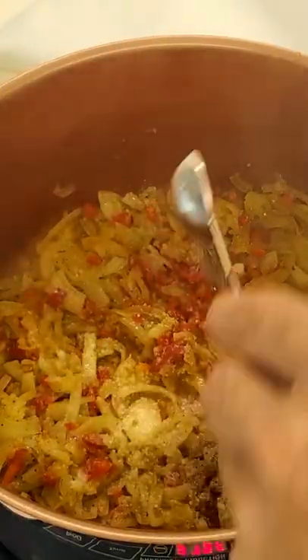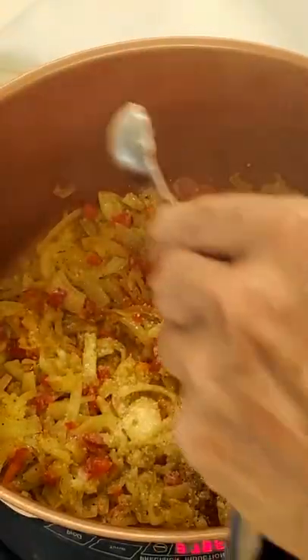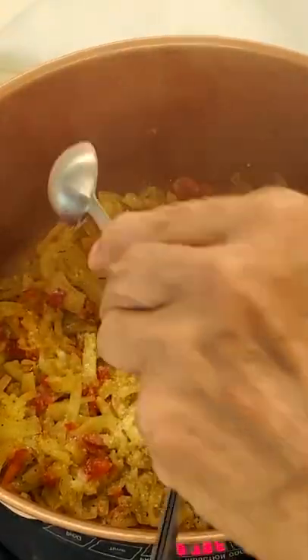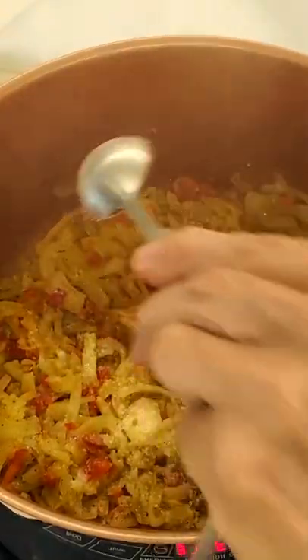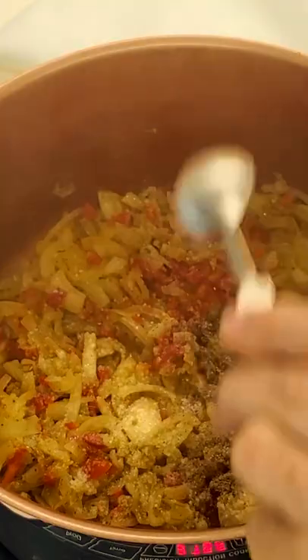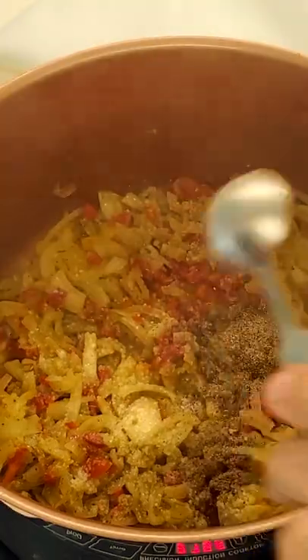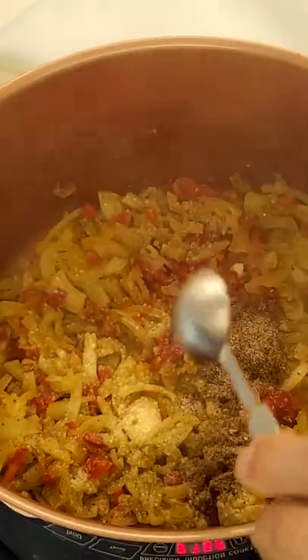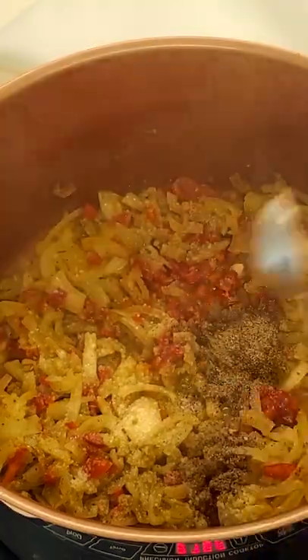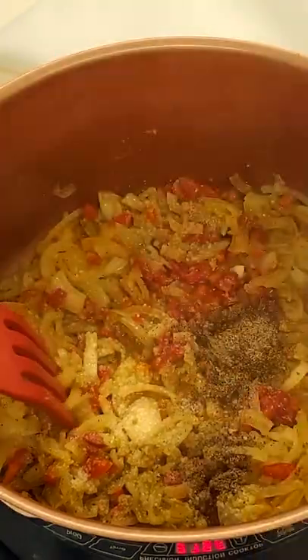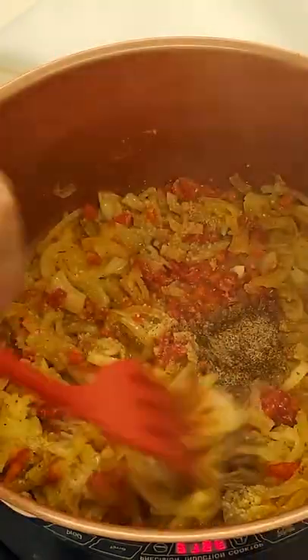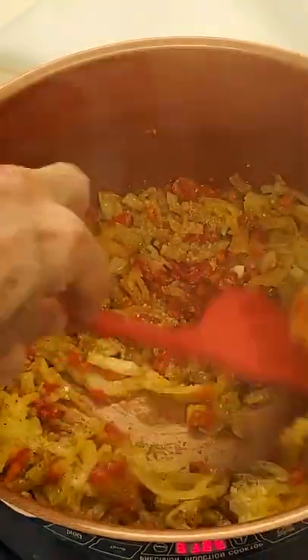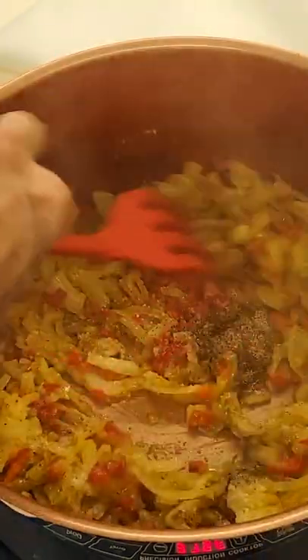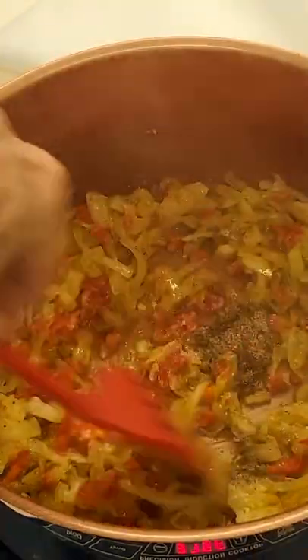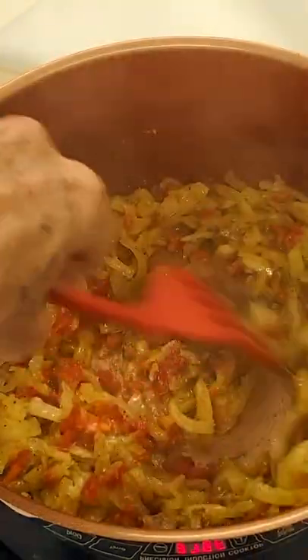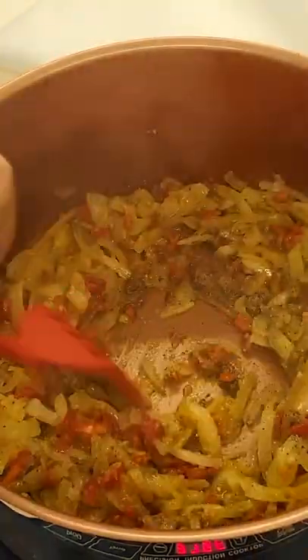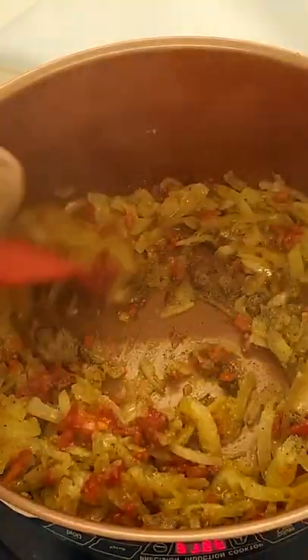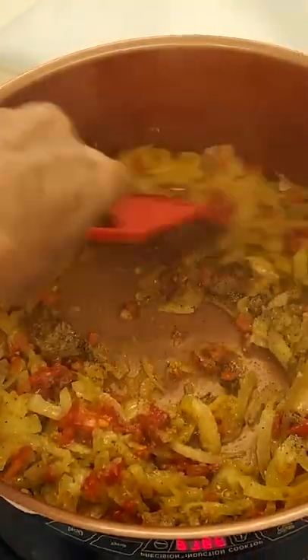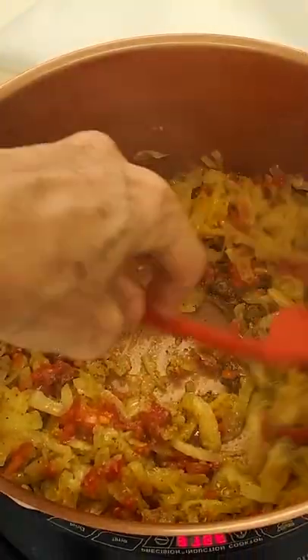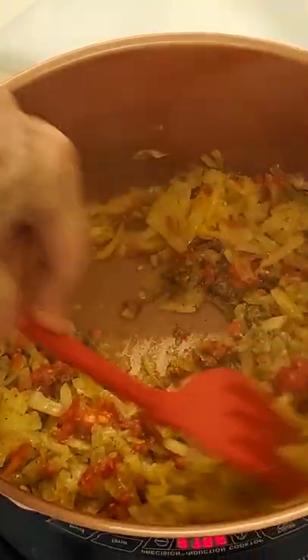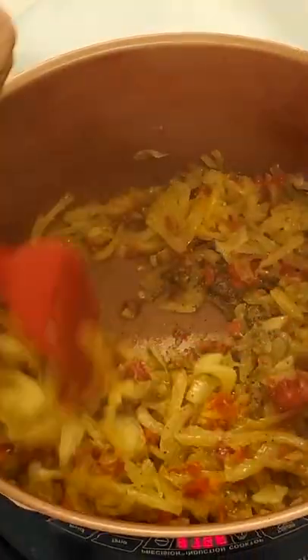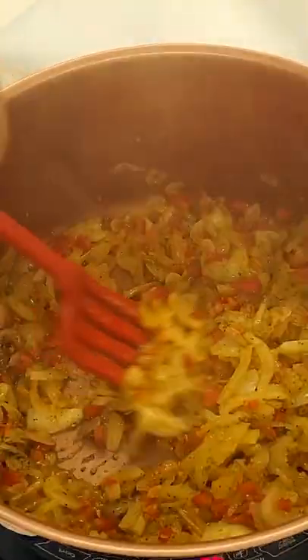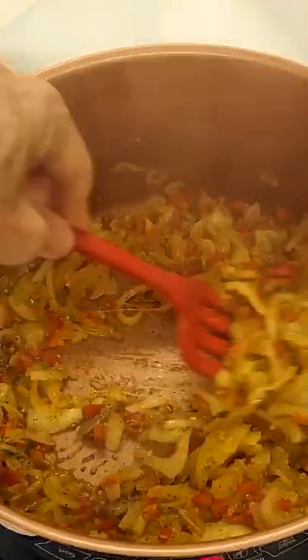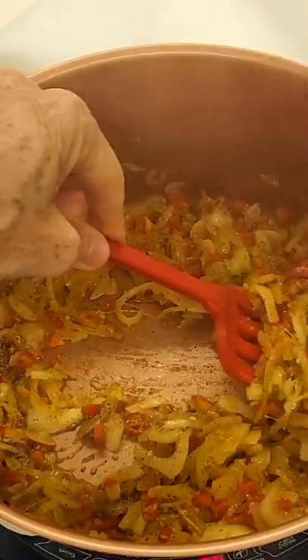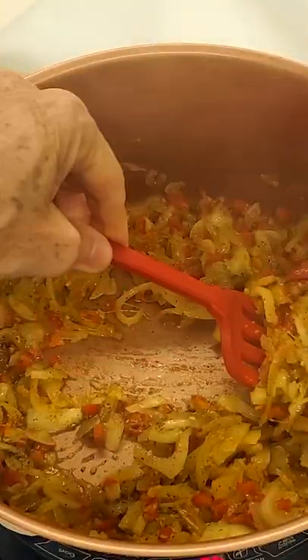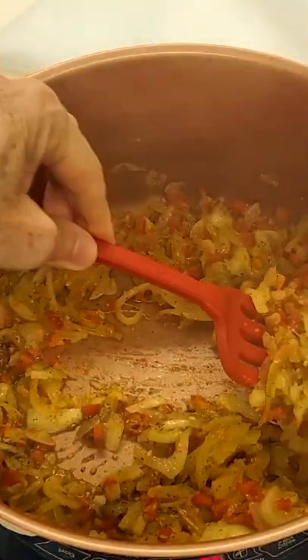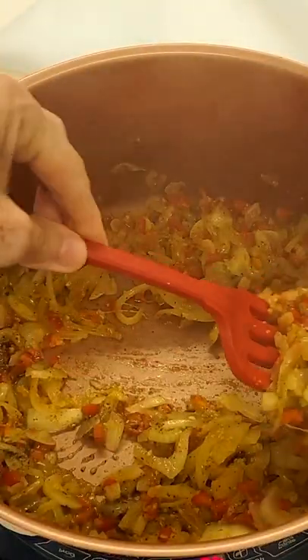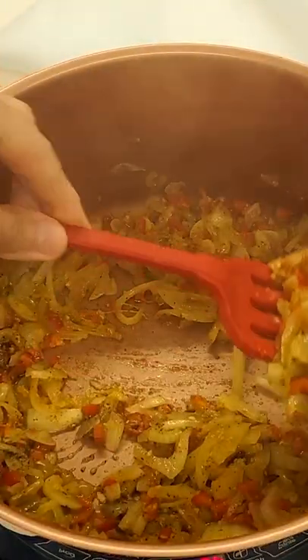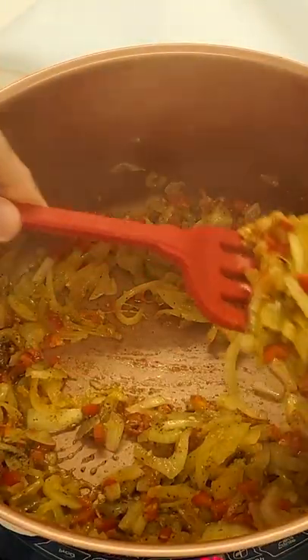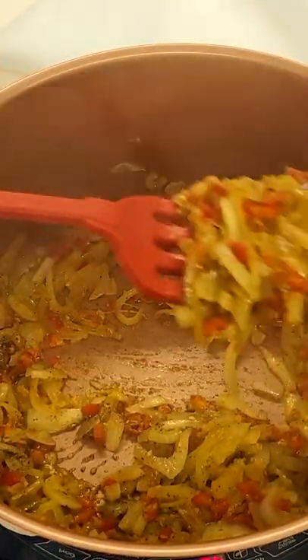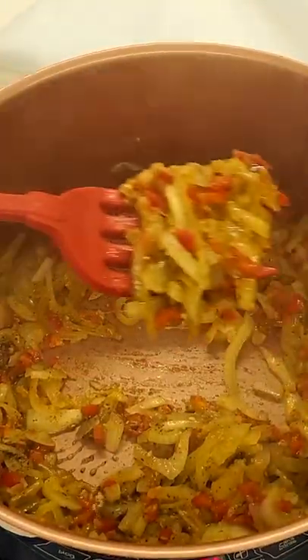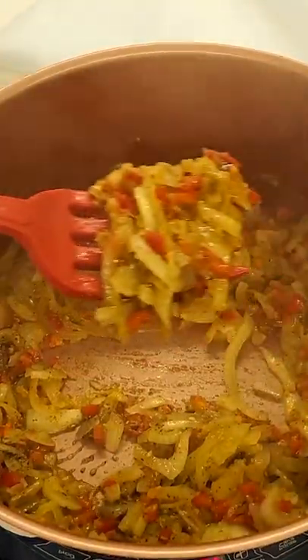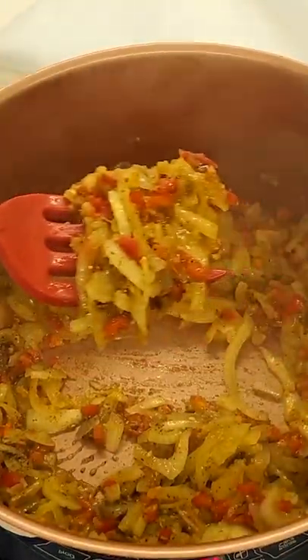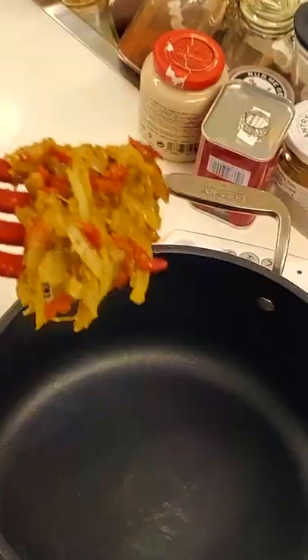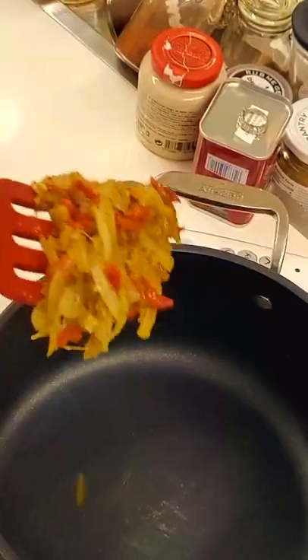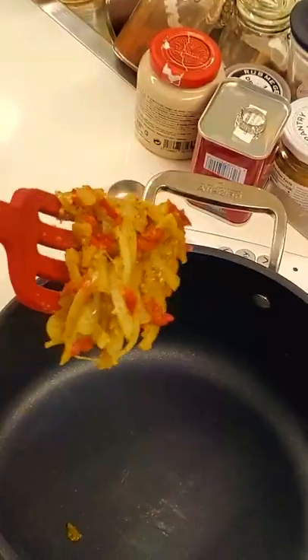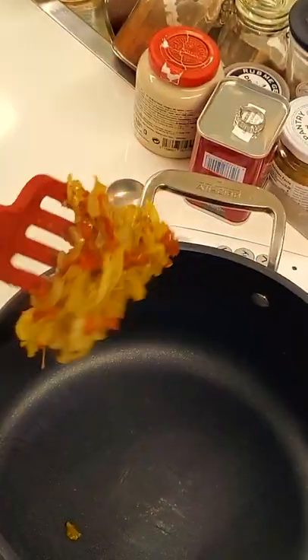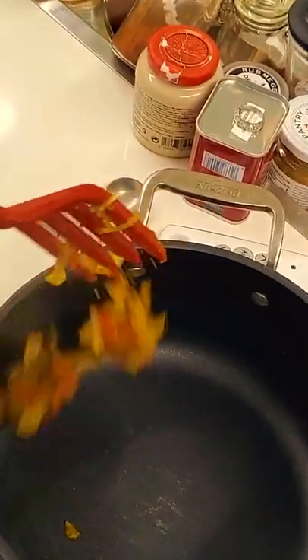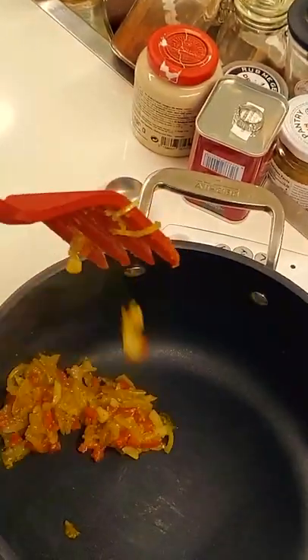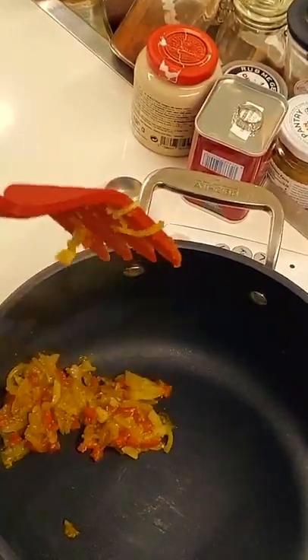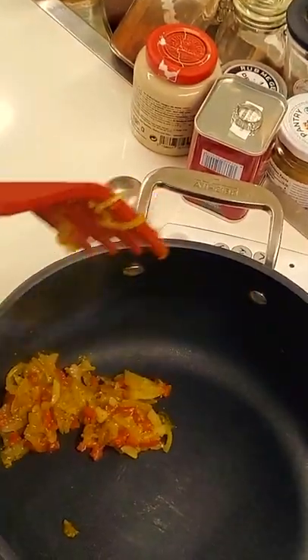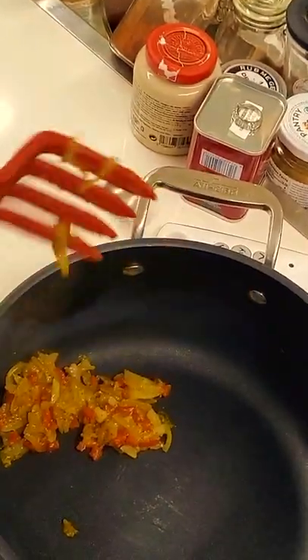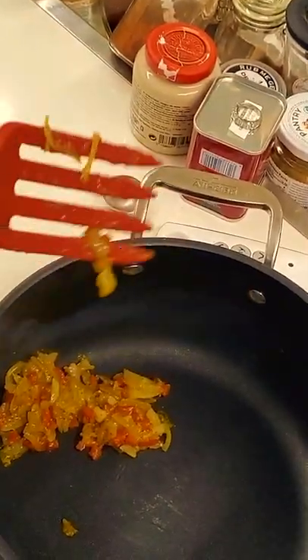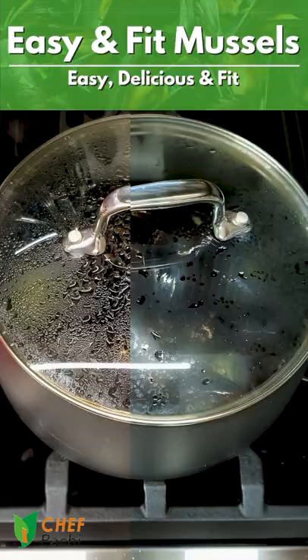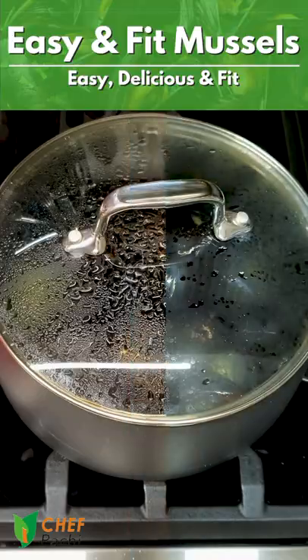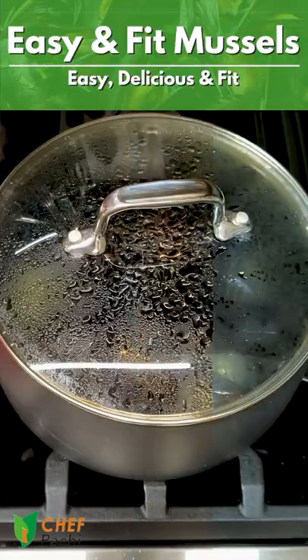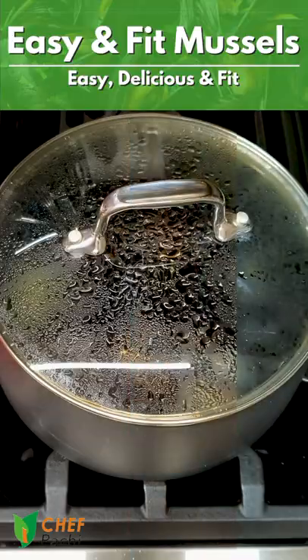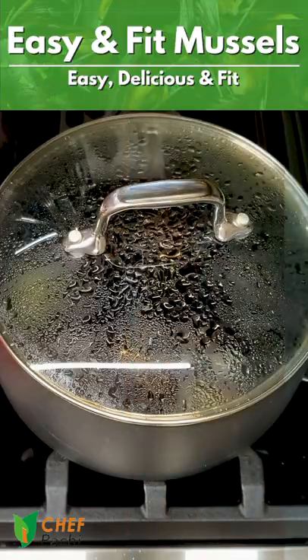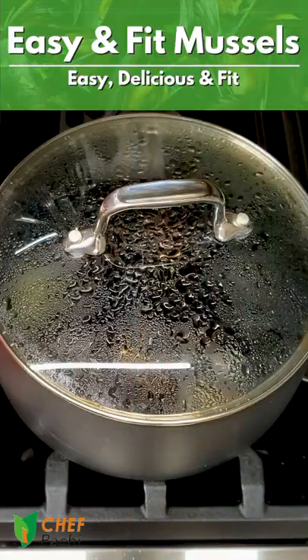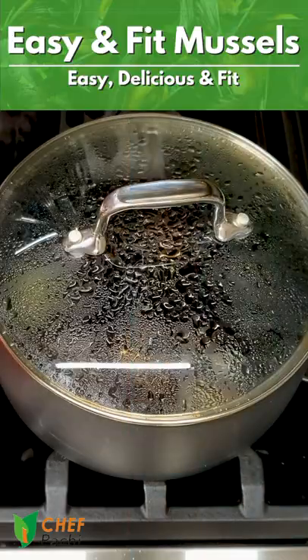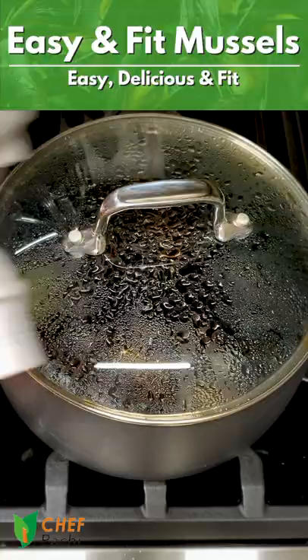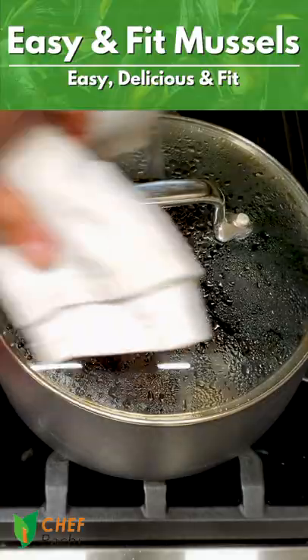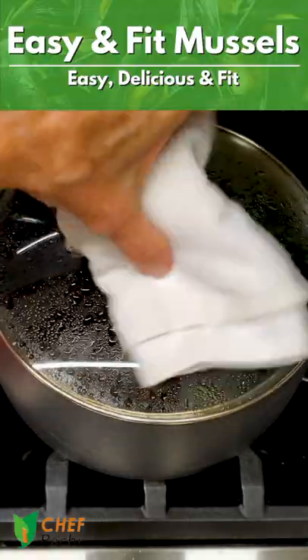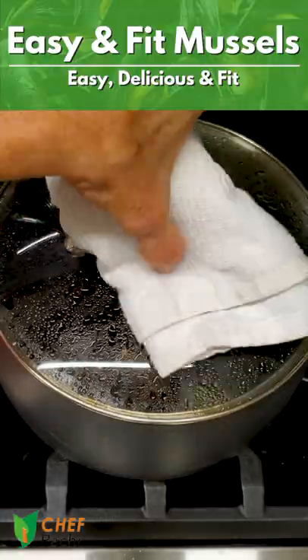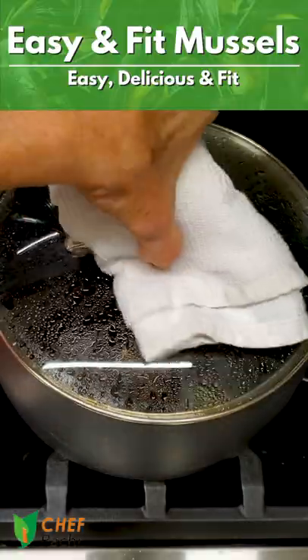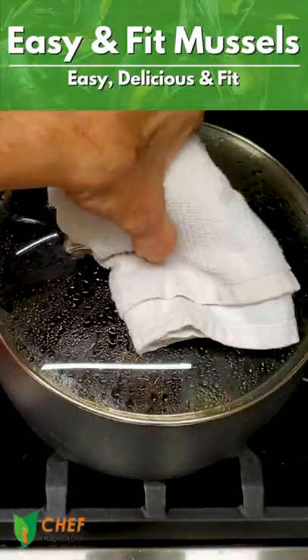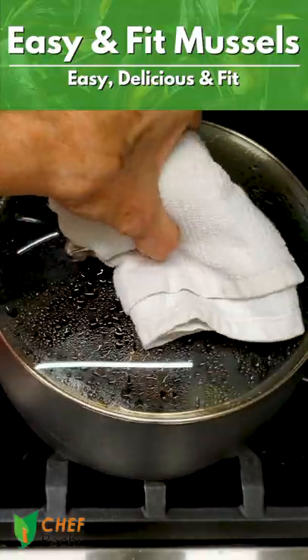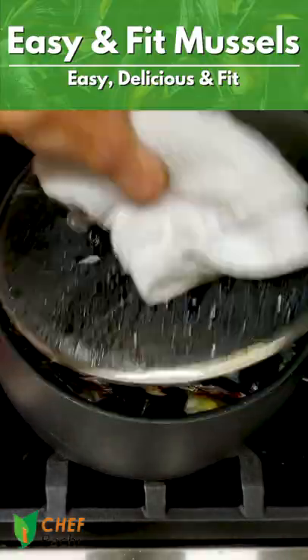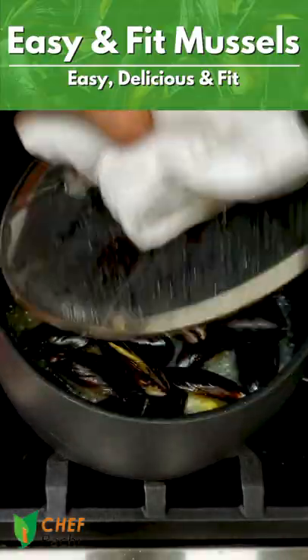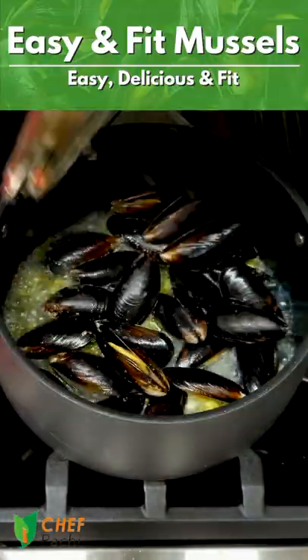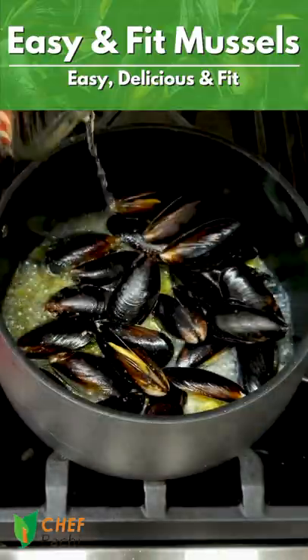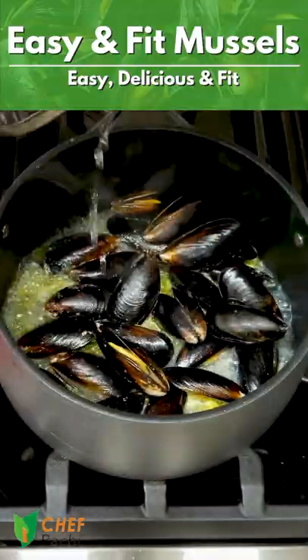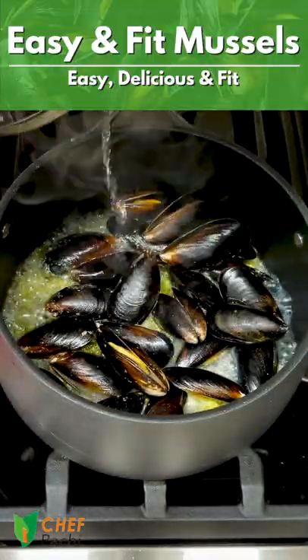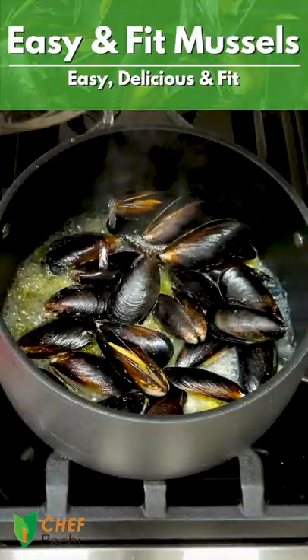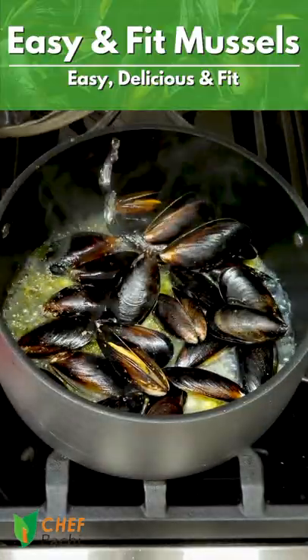Add a little bit of this into another pot with some seafood stock. There we're going to cook our mussels for 10 minutes.